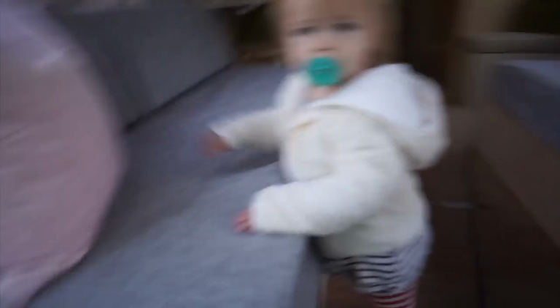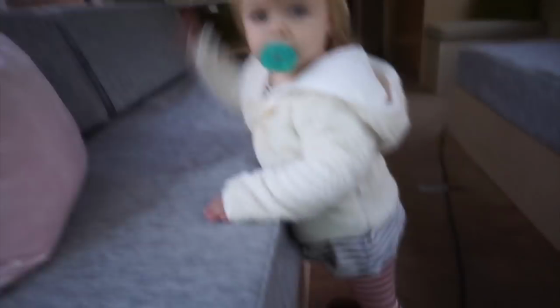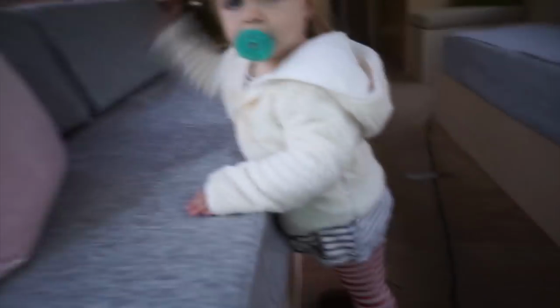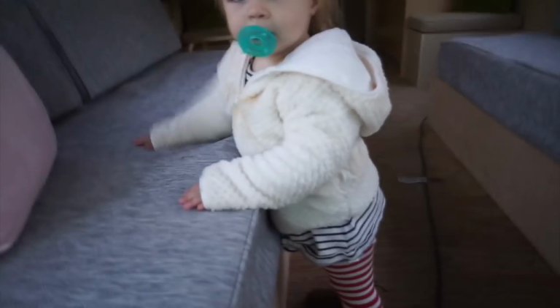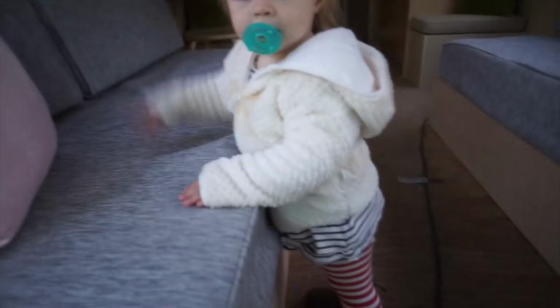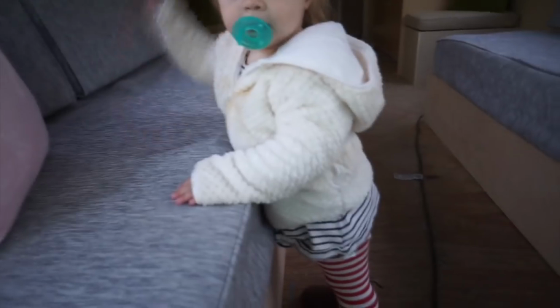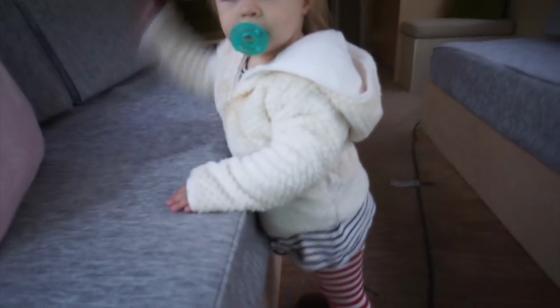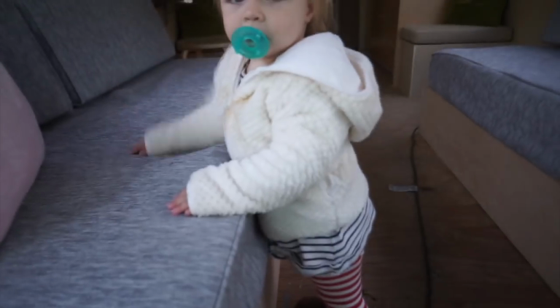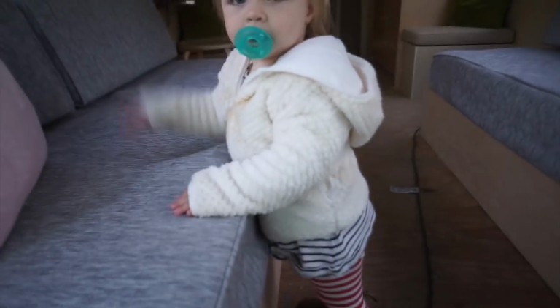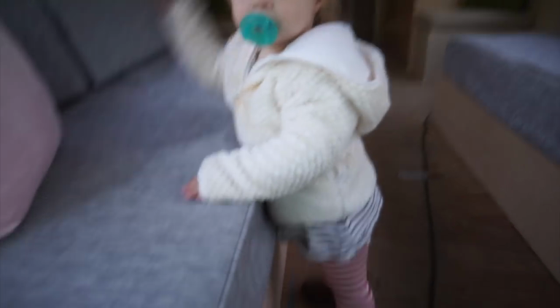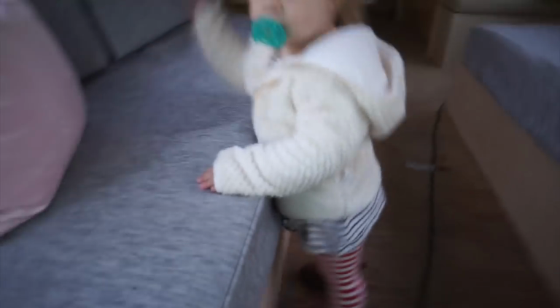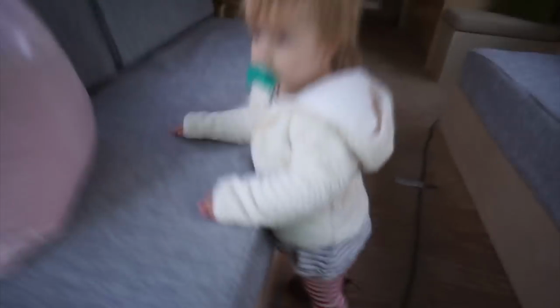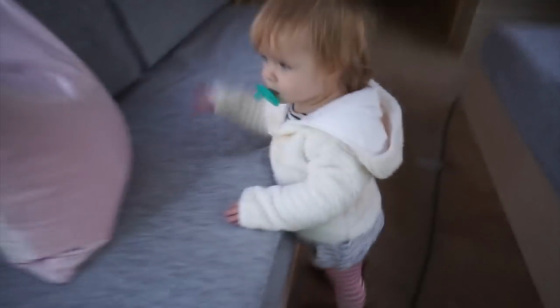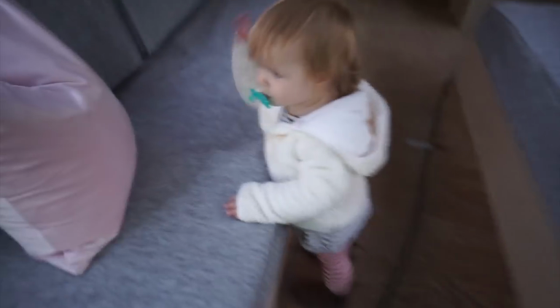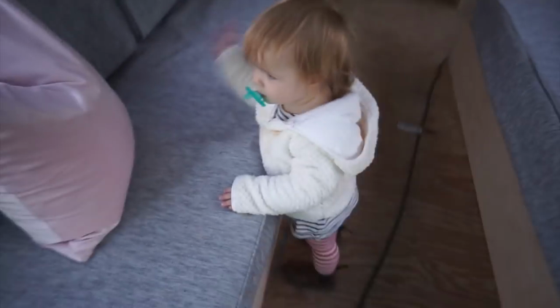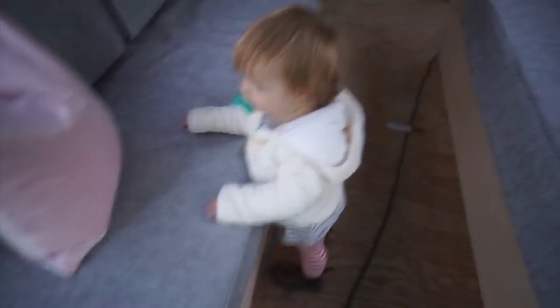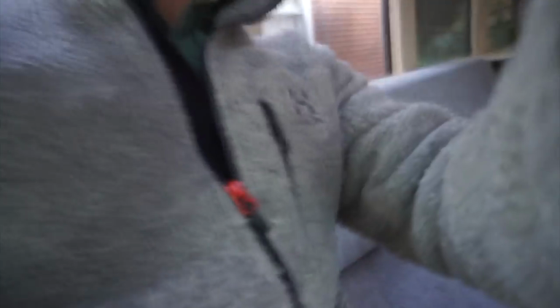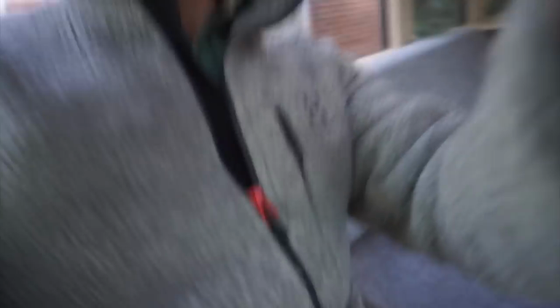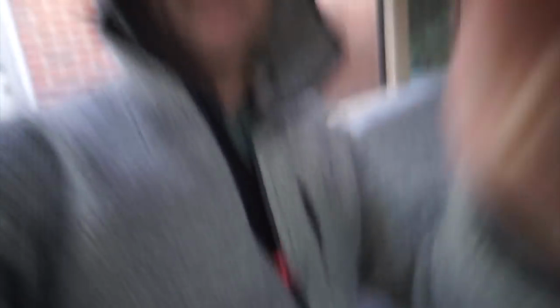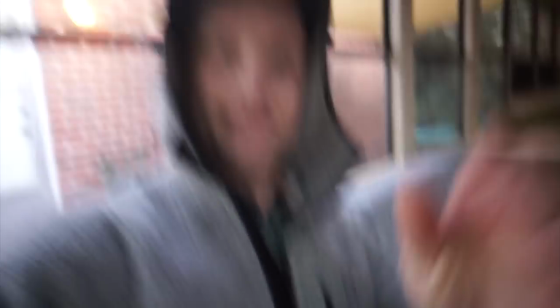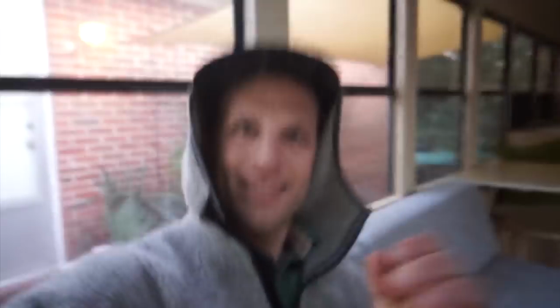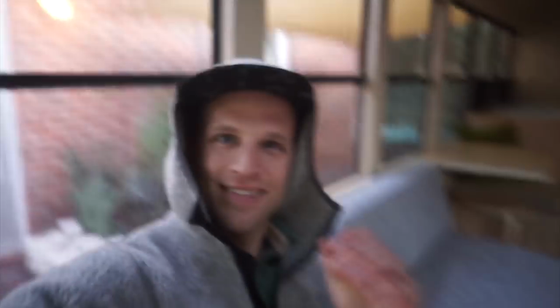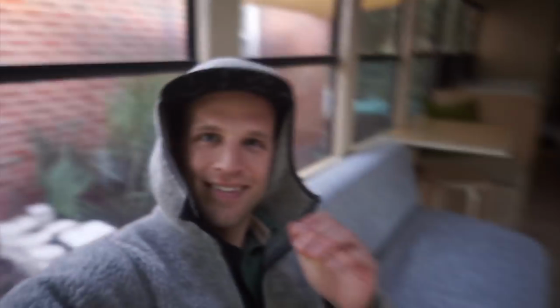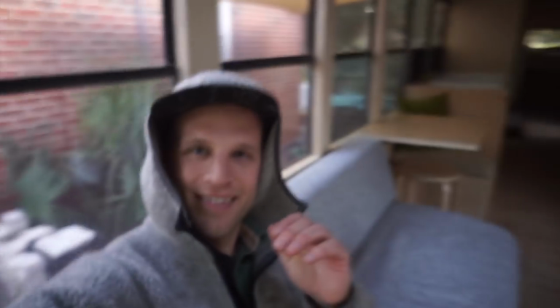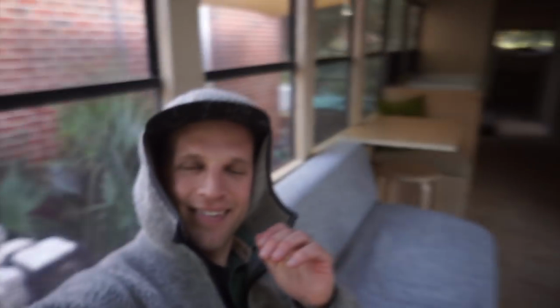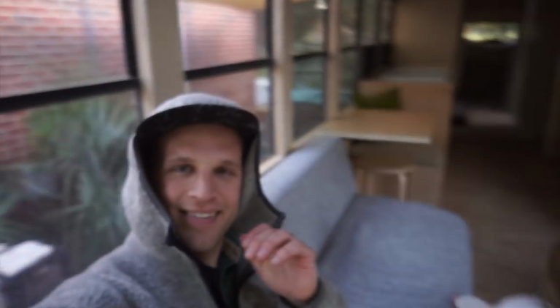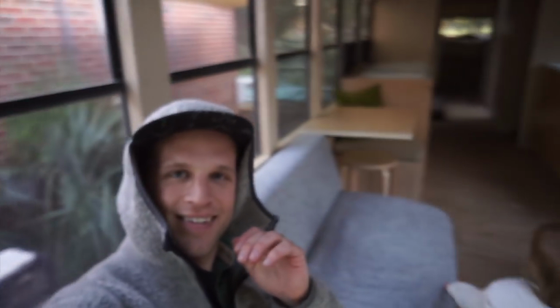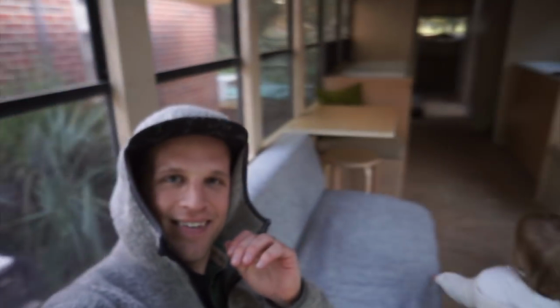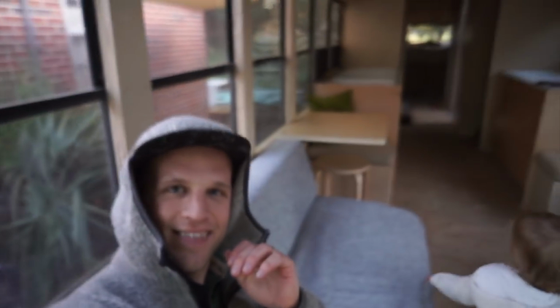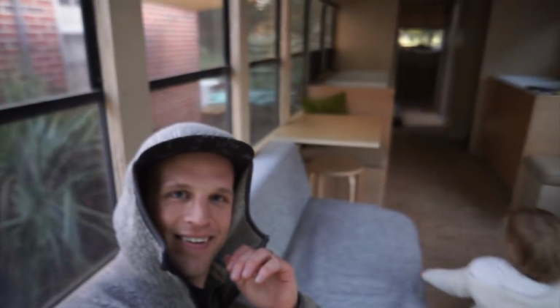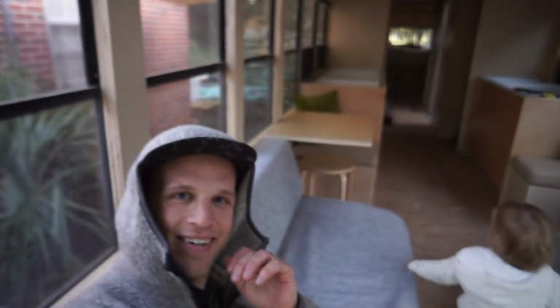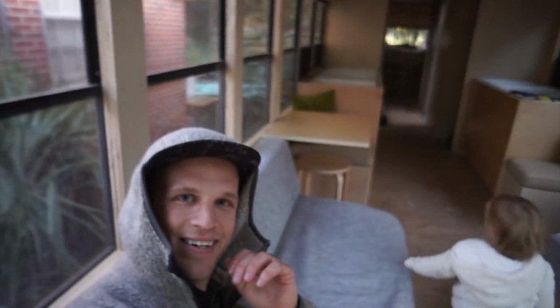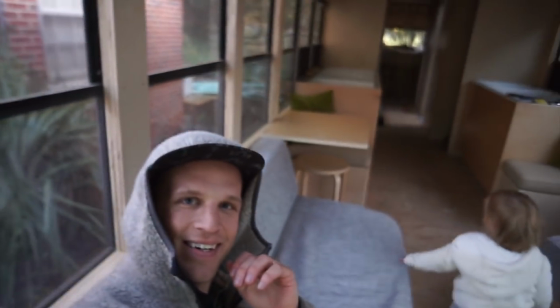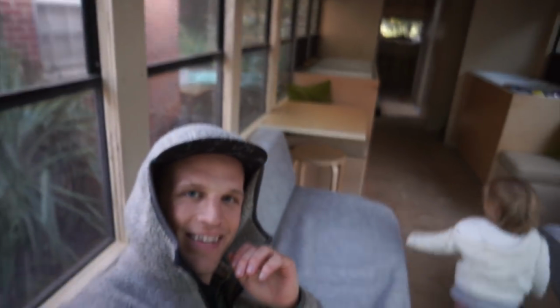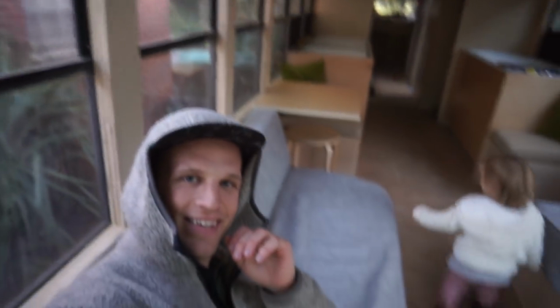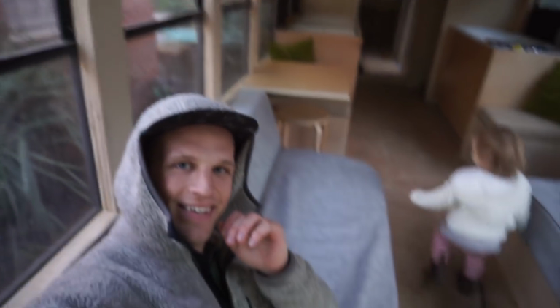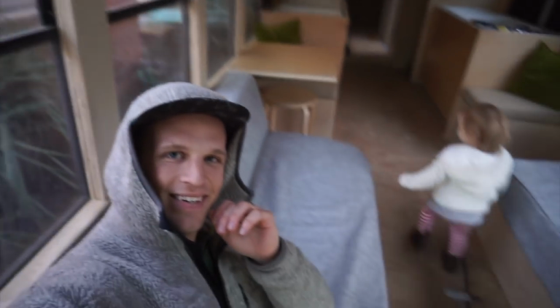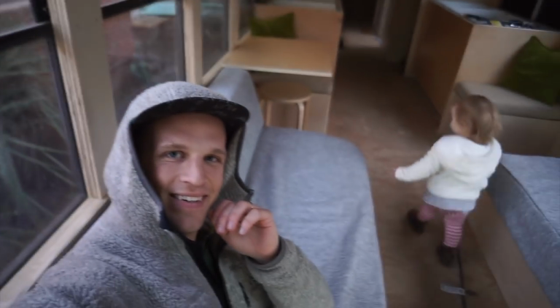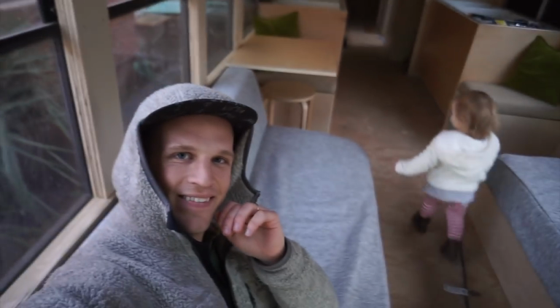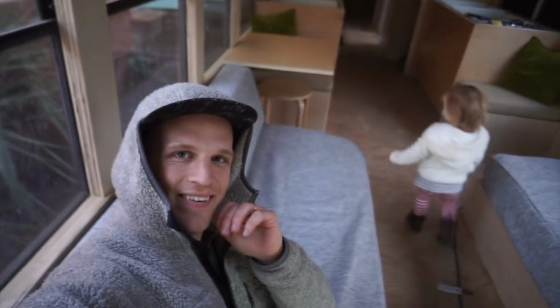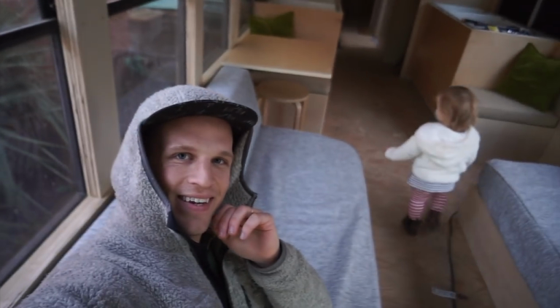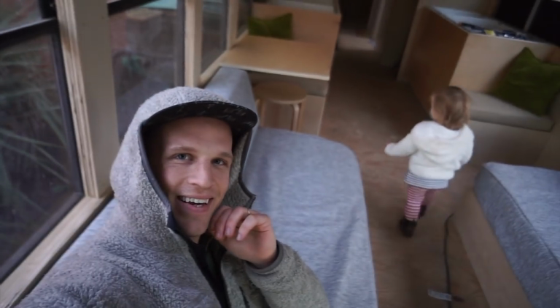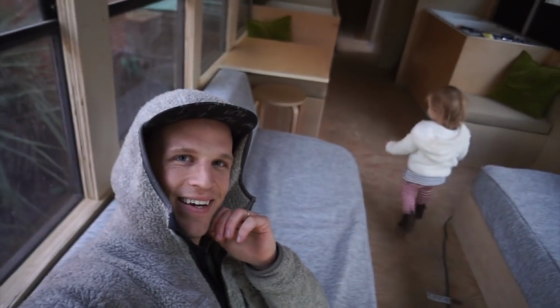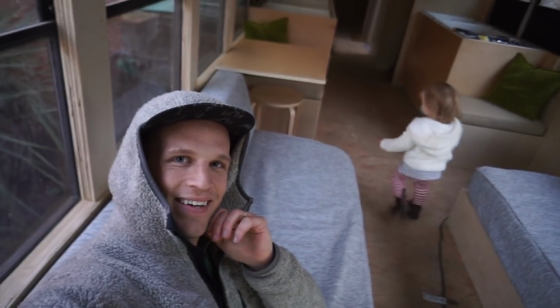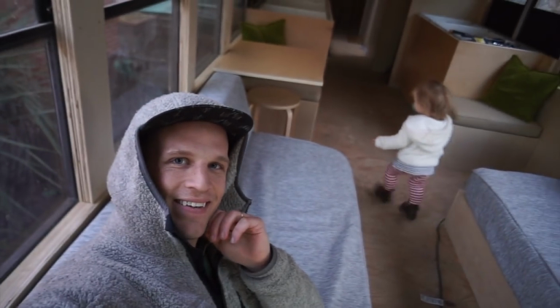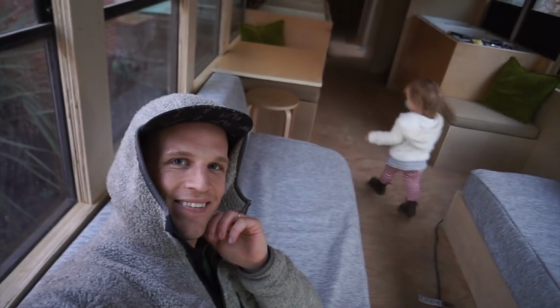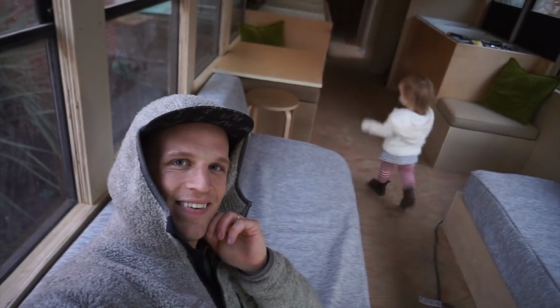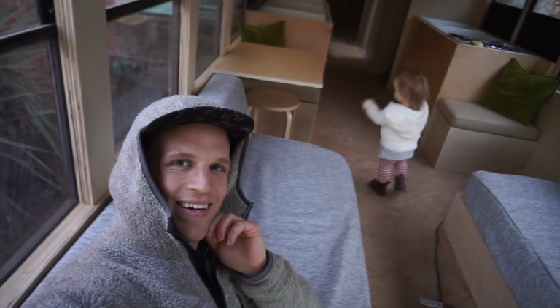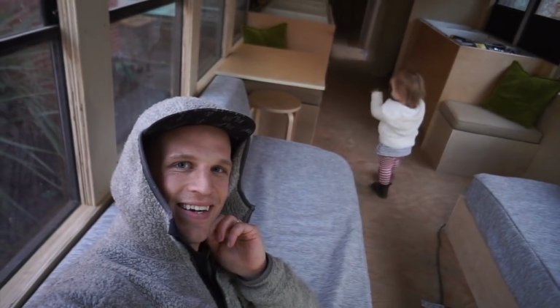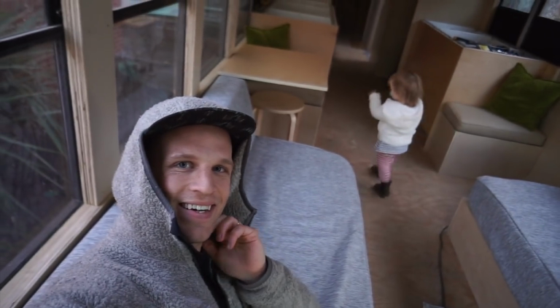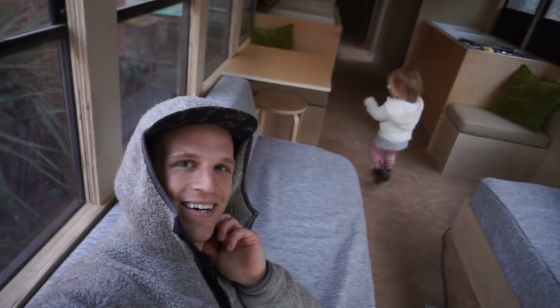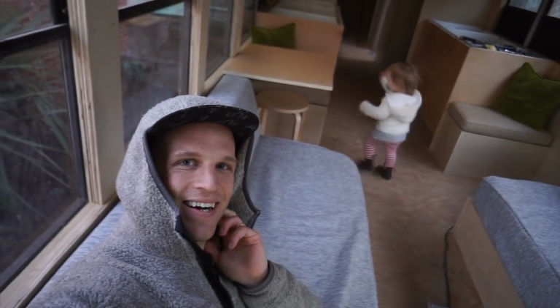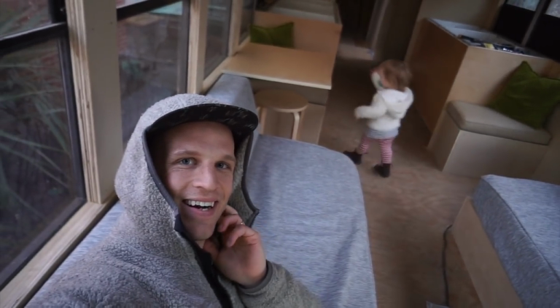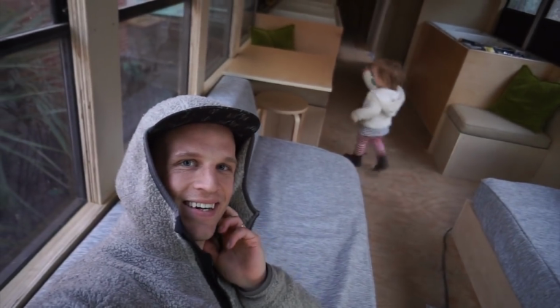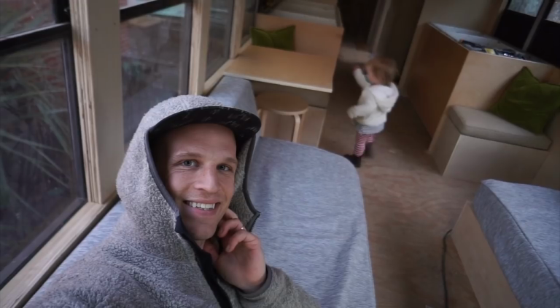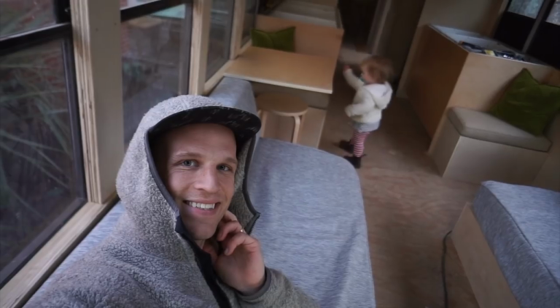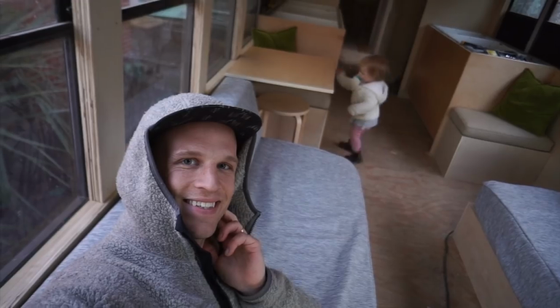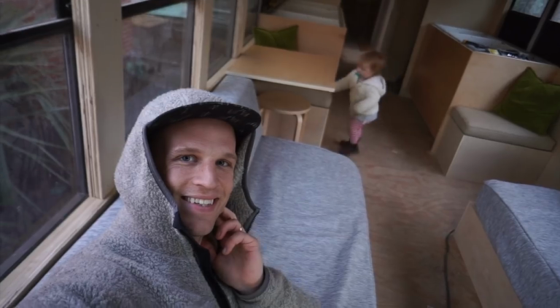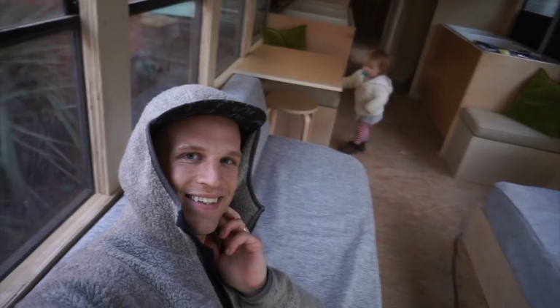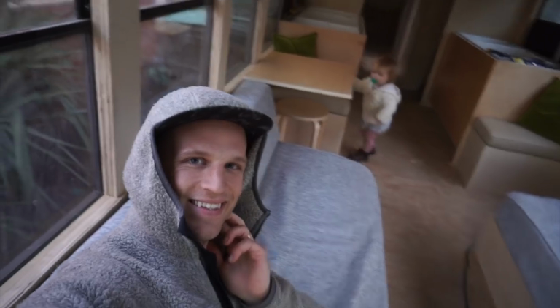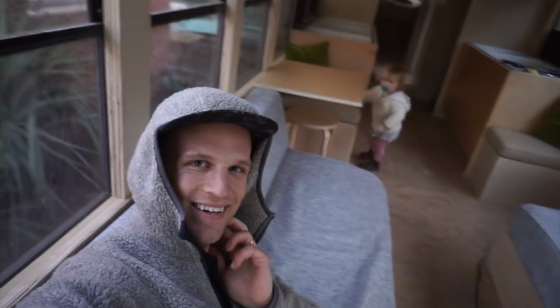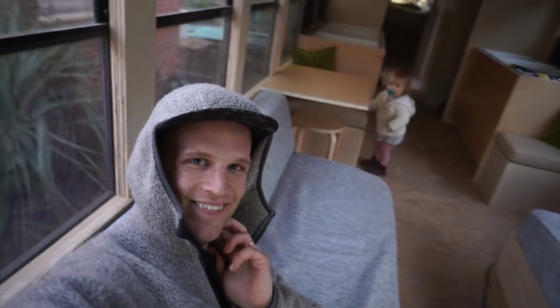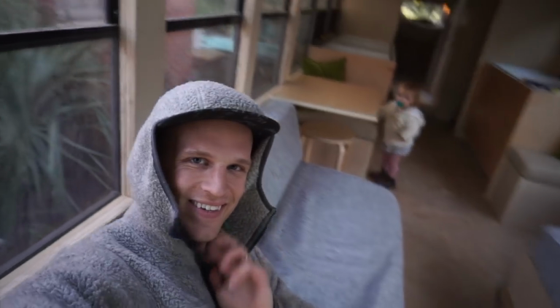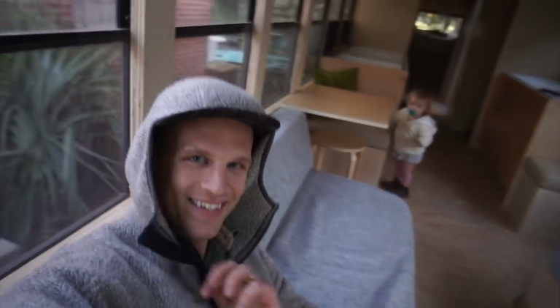You want me to sit there? I'll sit there. It just looks so good in here, man. Oh my gosh, I love it.